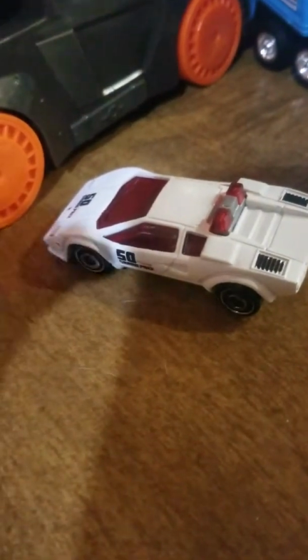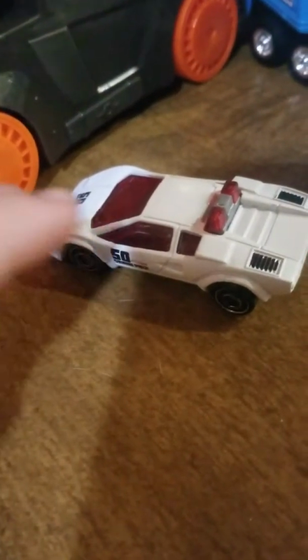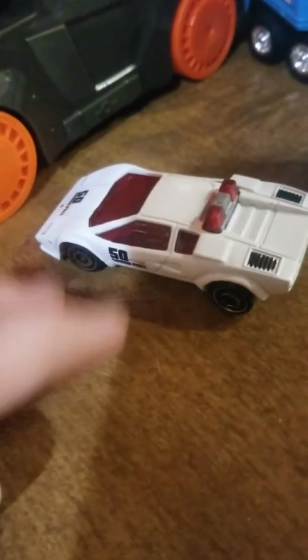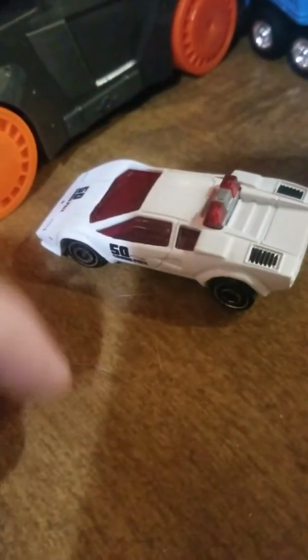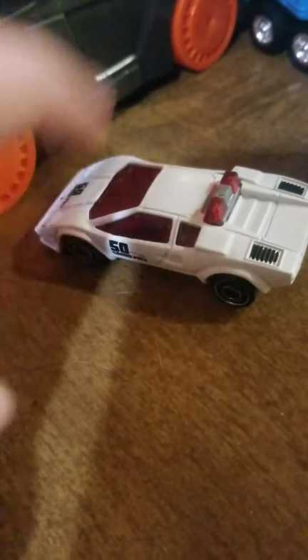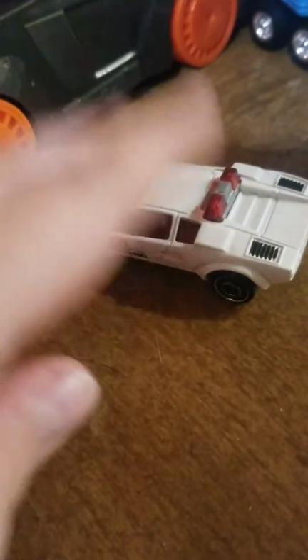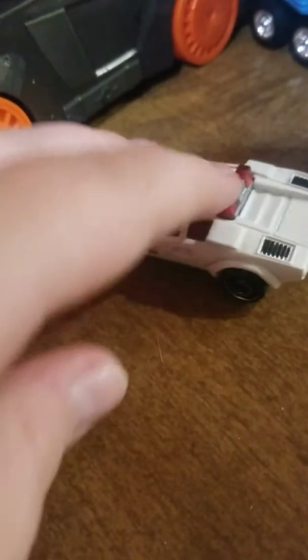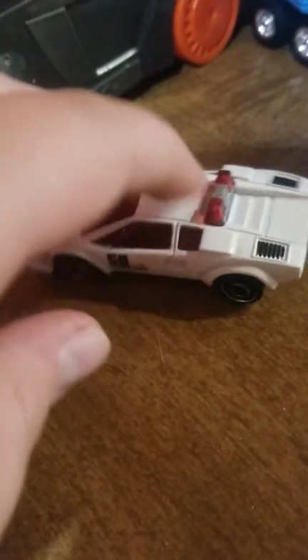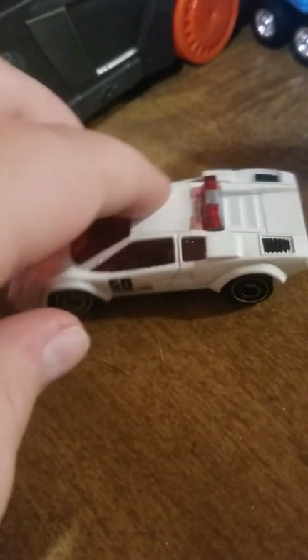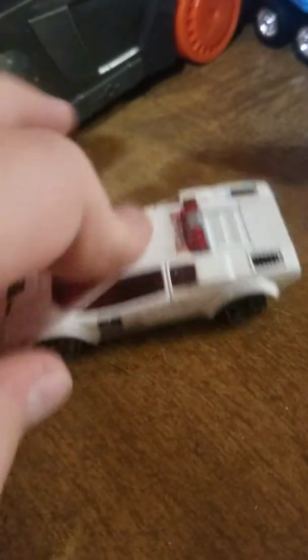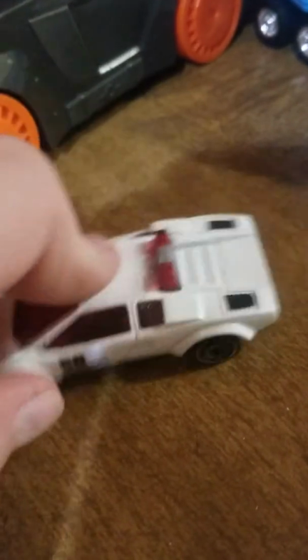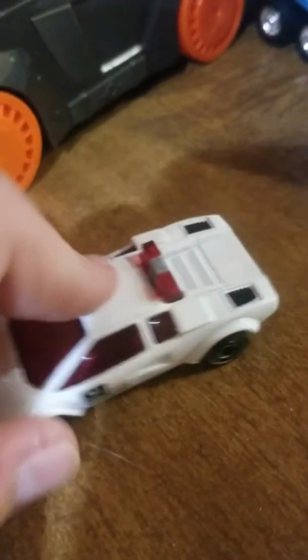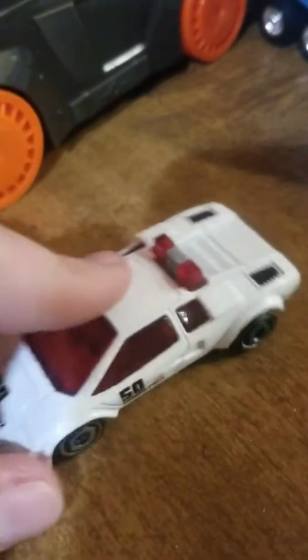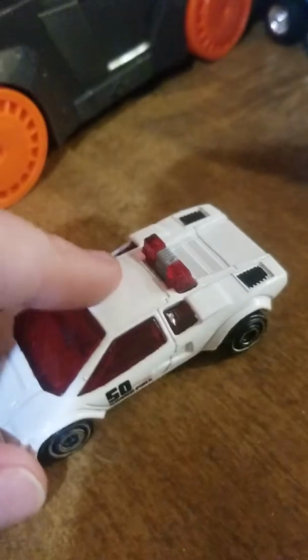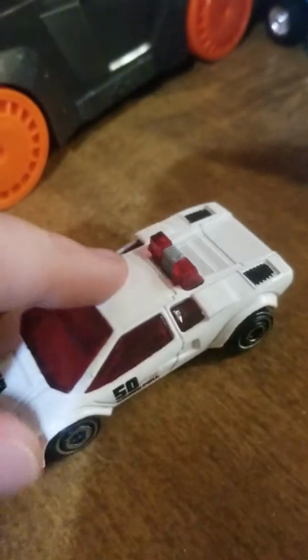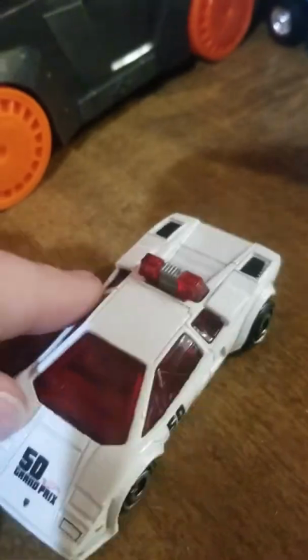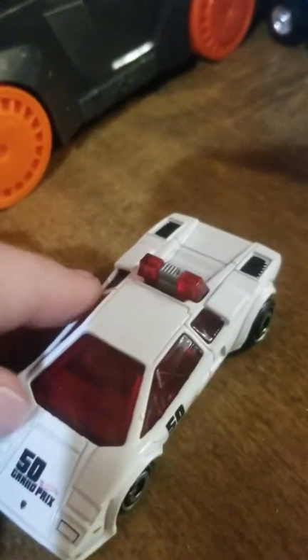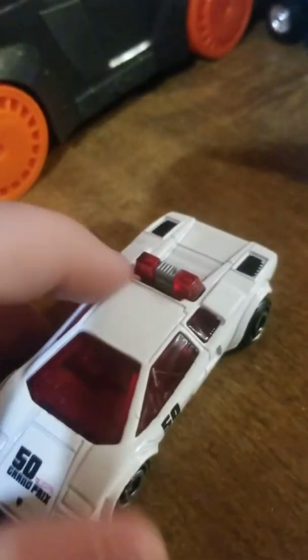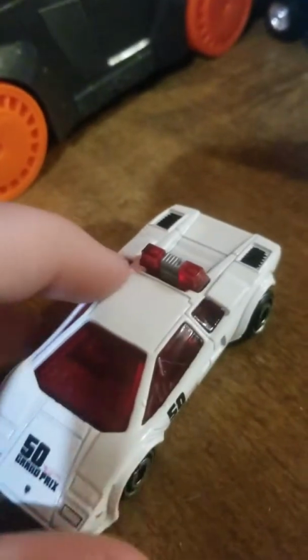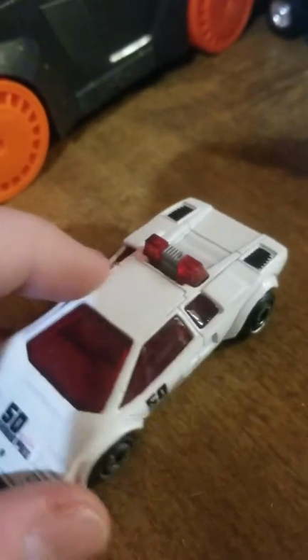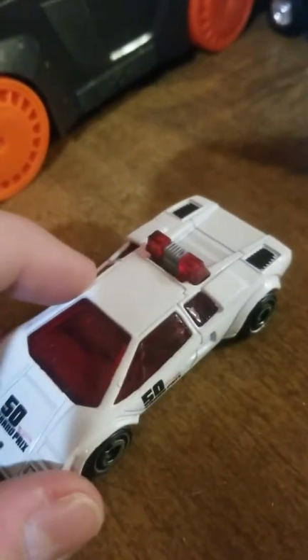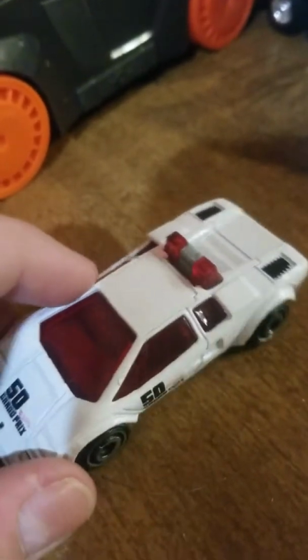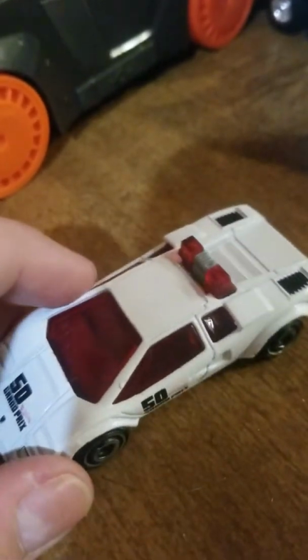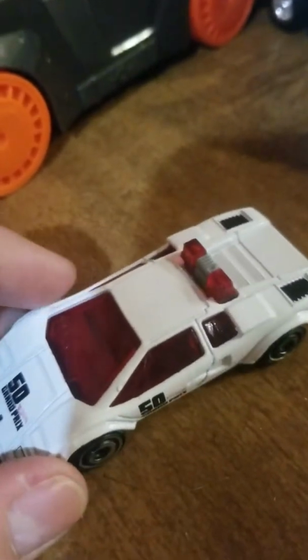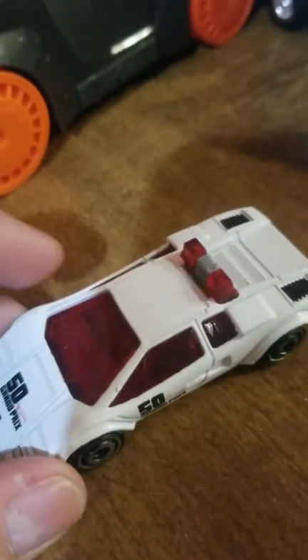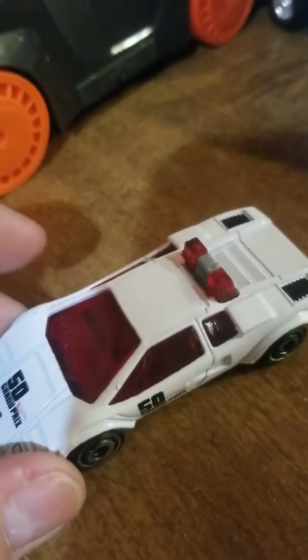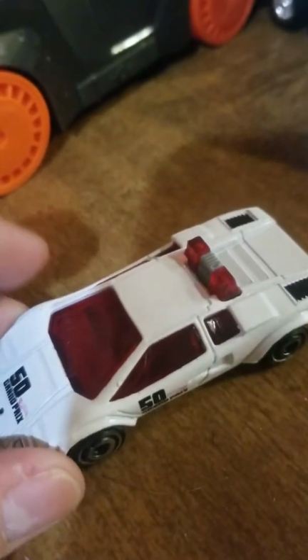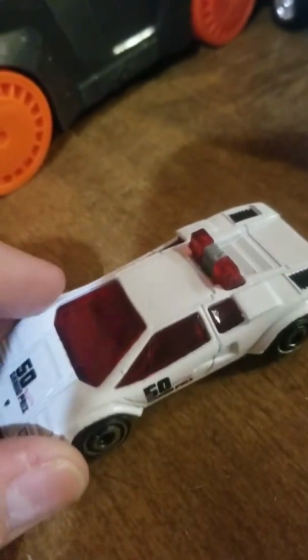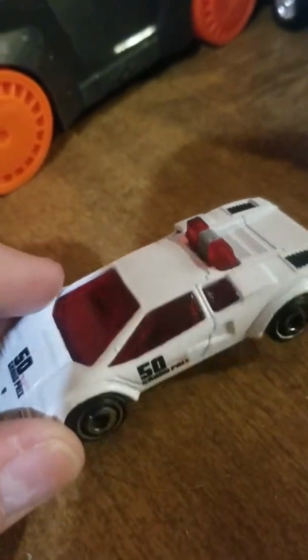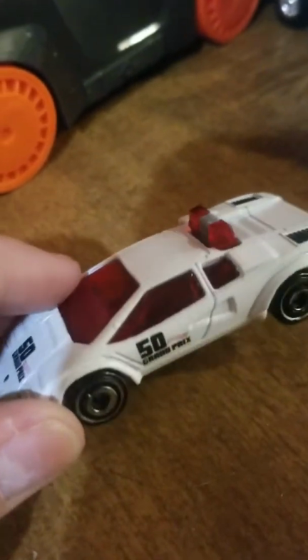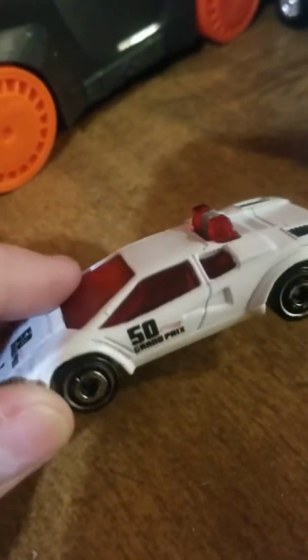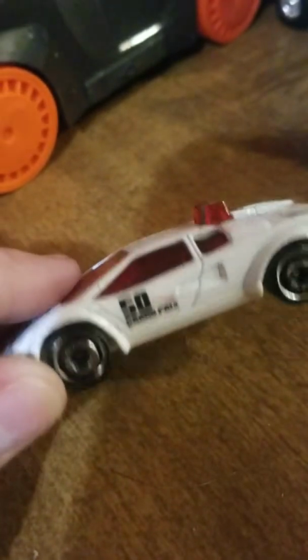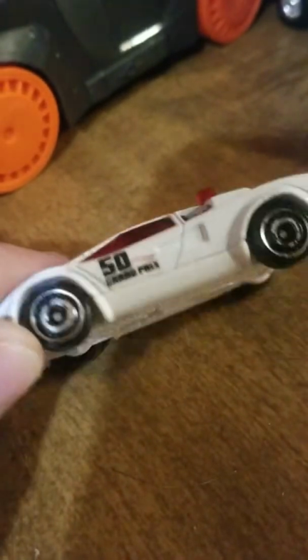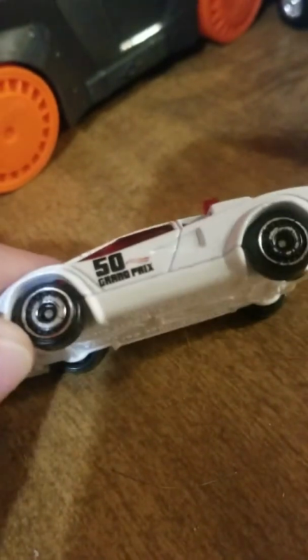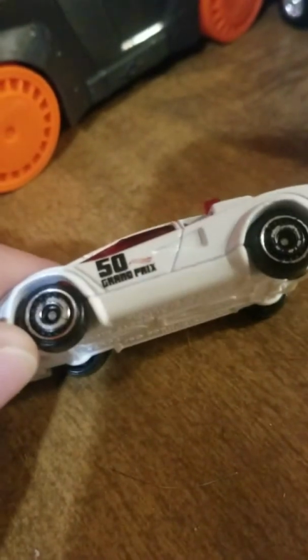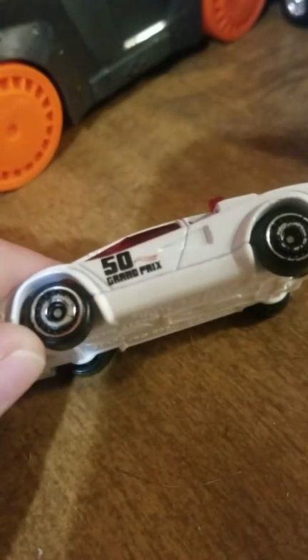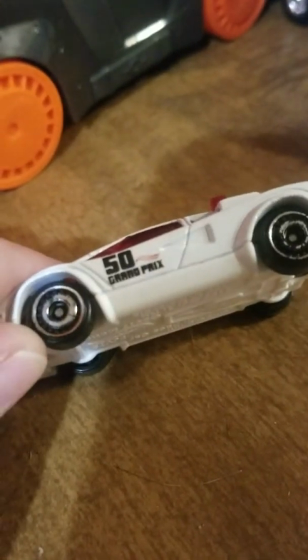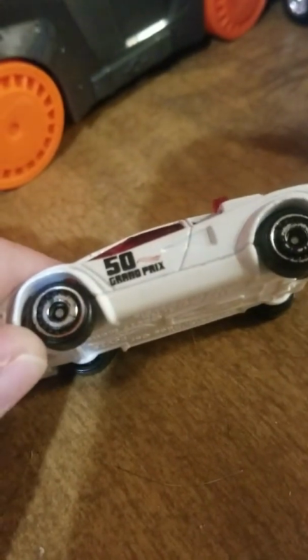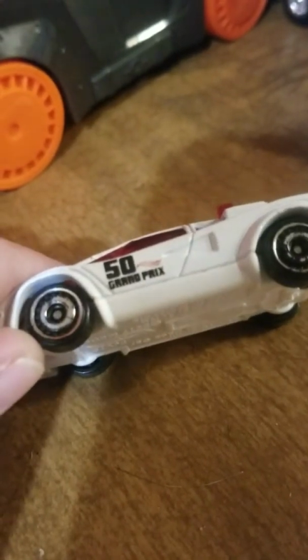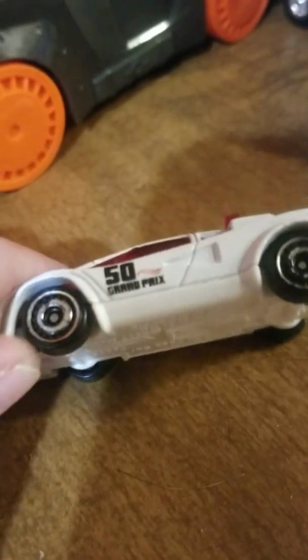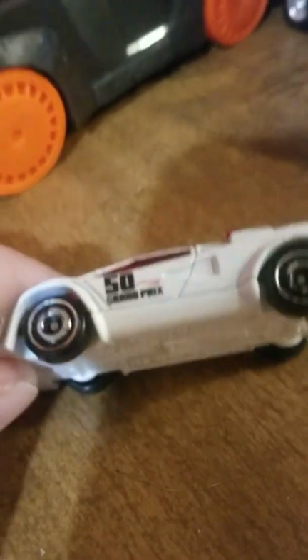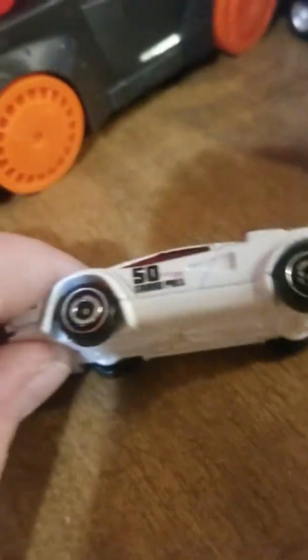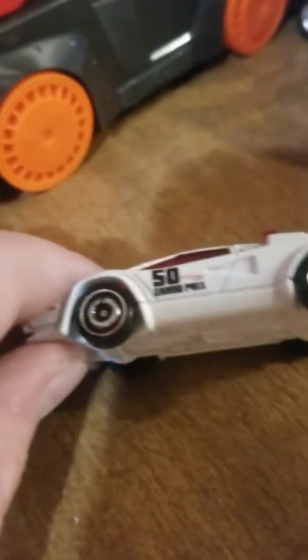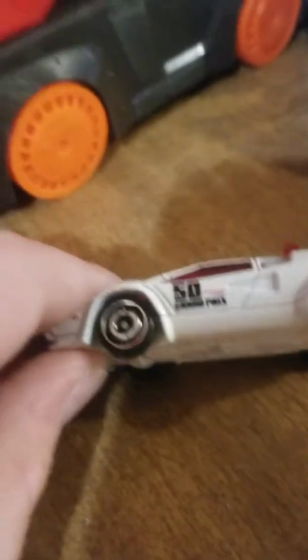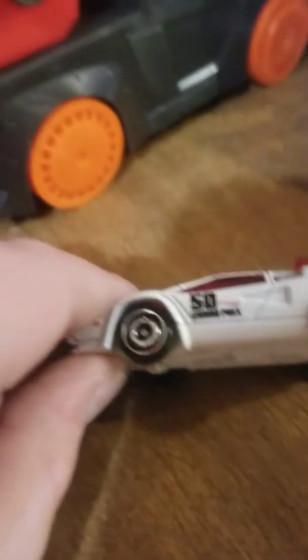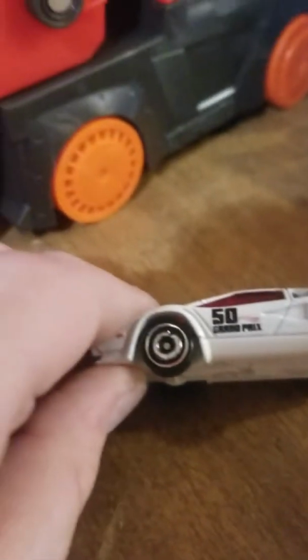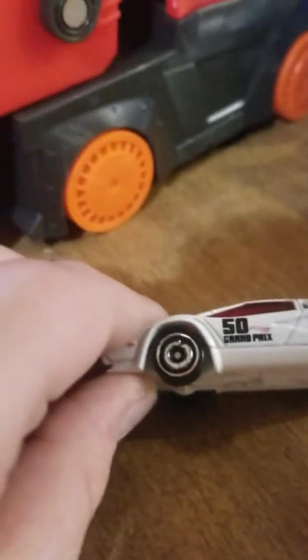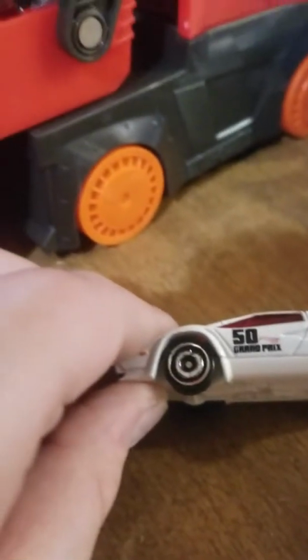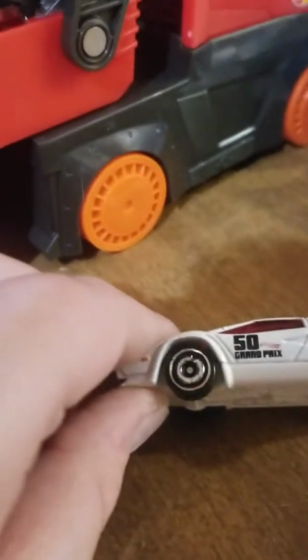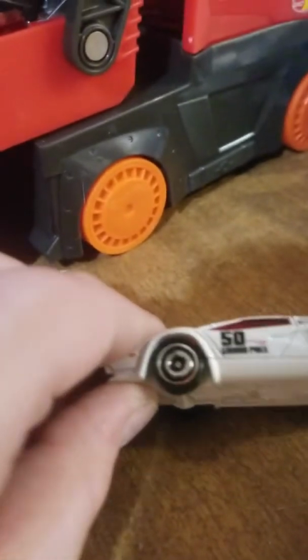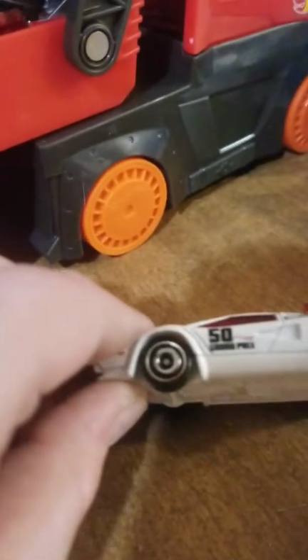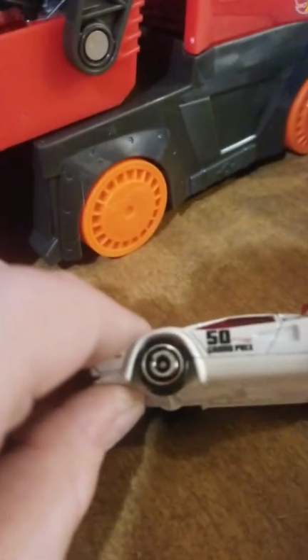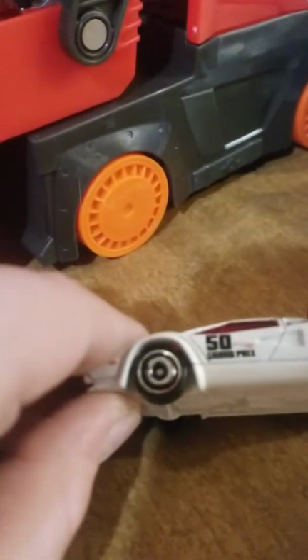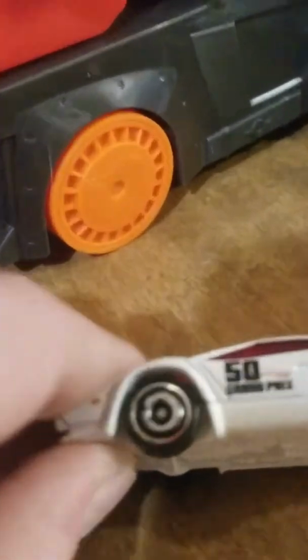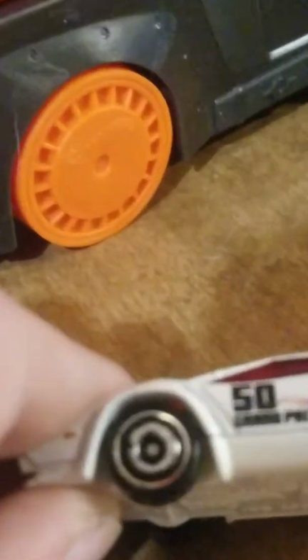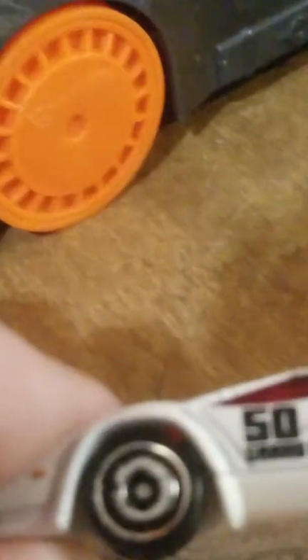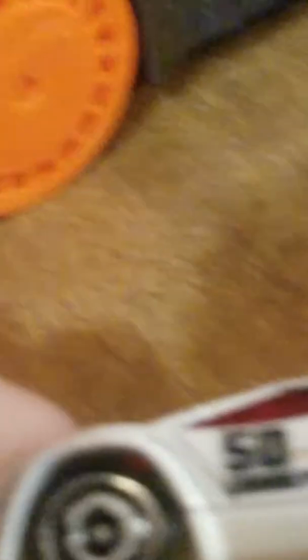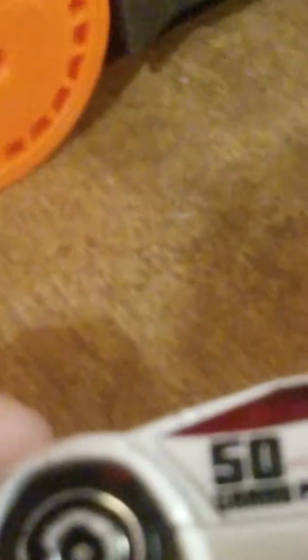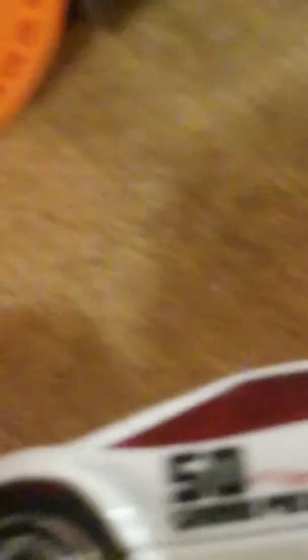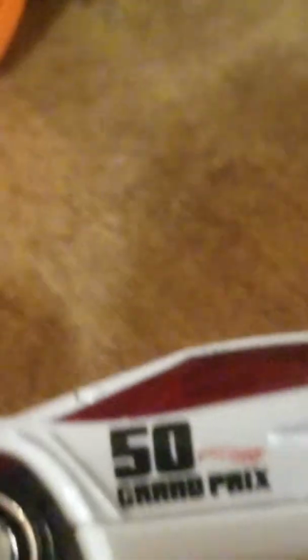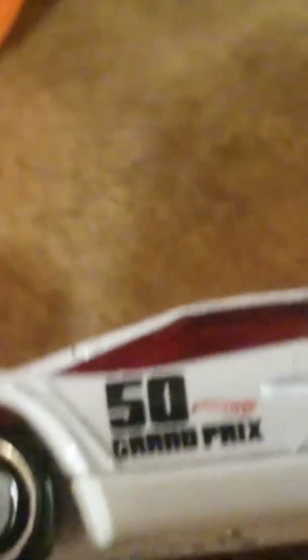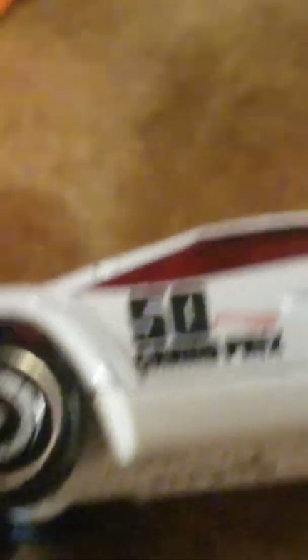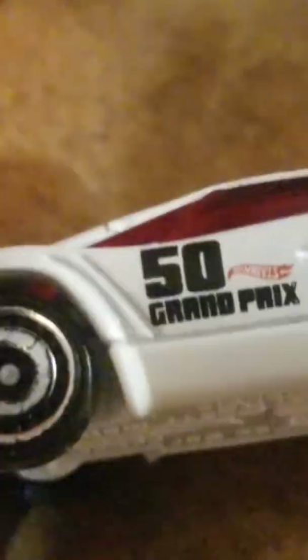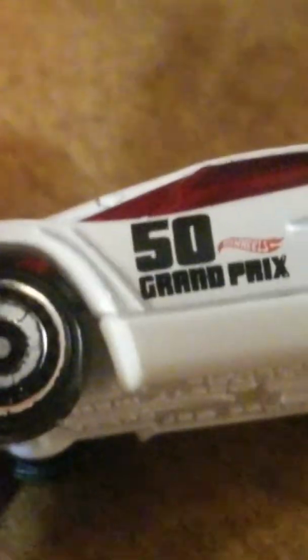This is a Grand Prix car, not a police car, as you can see there.